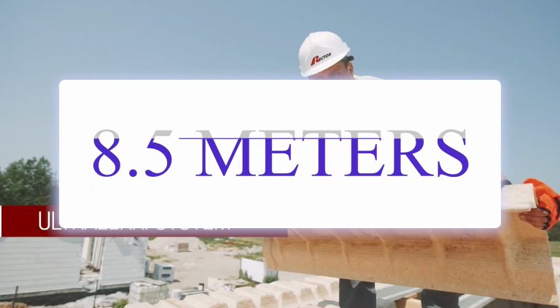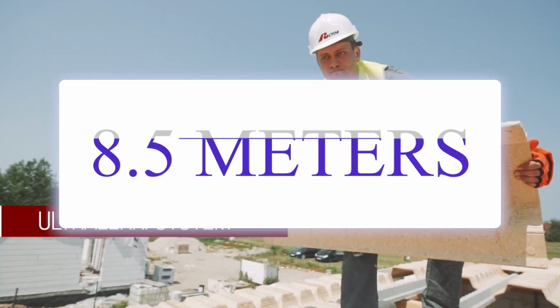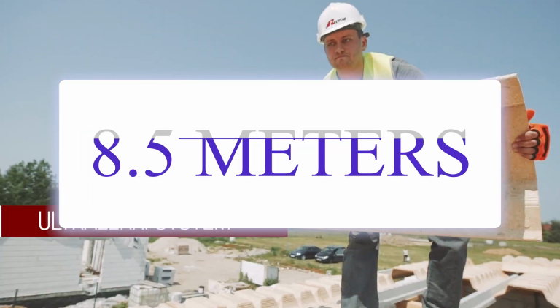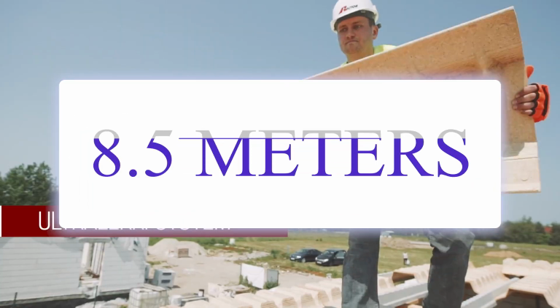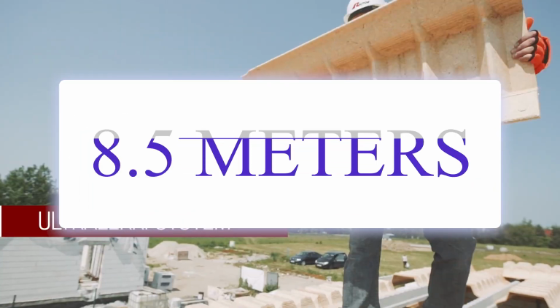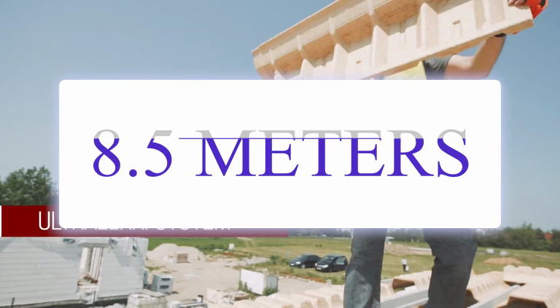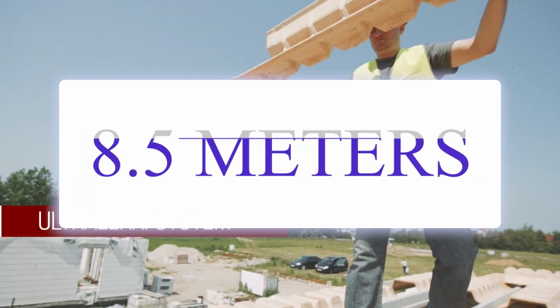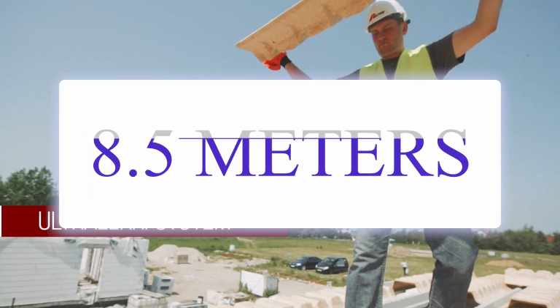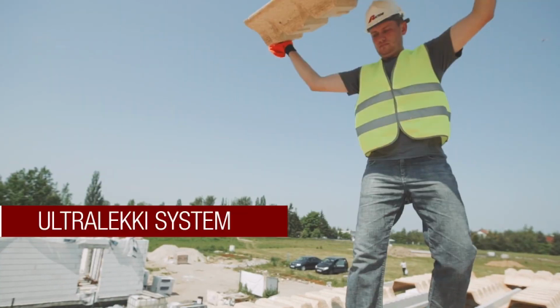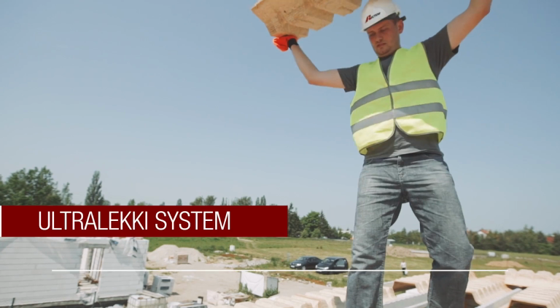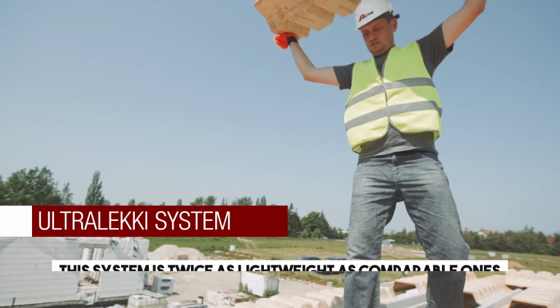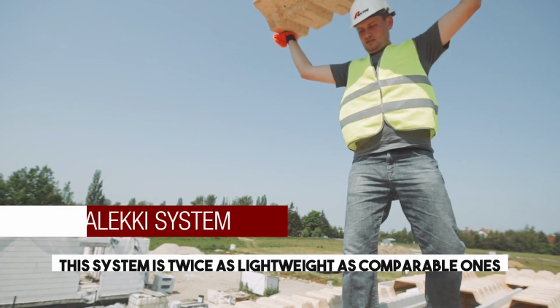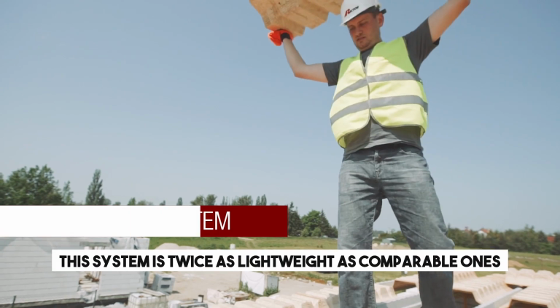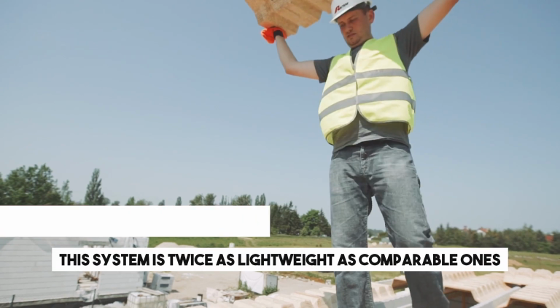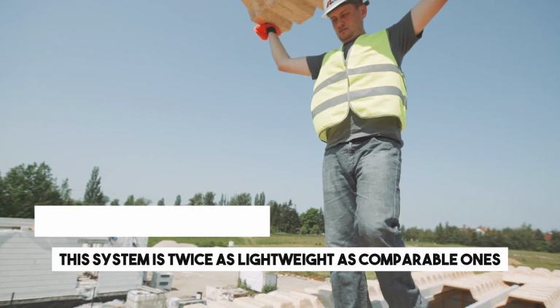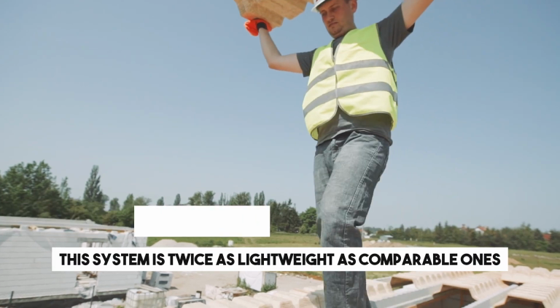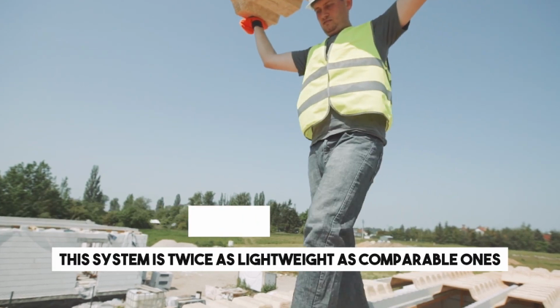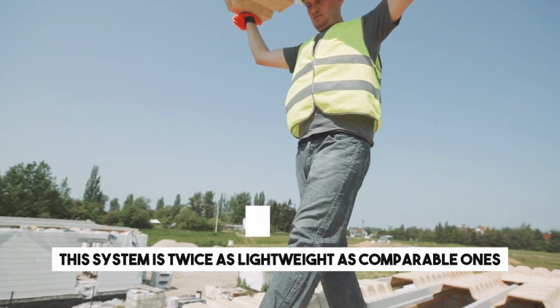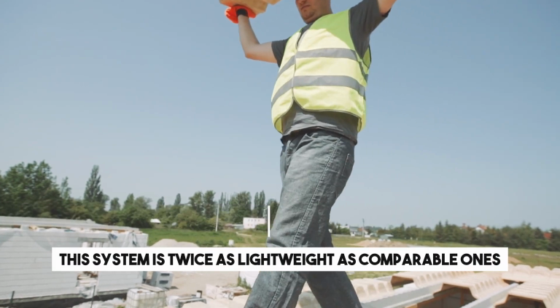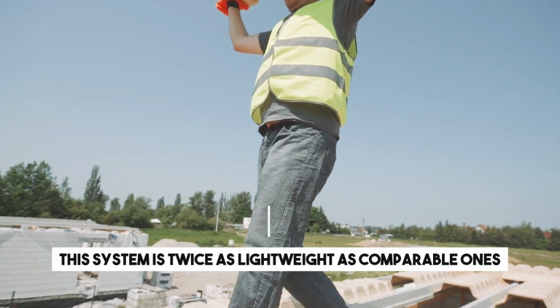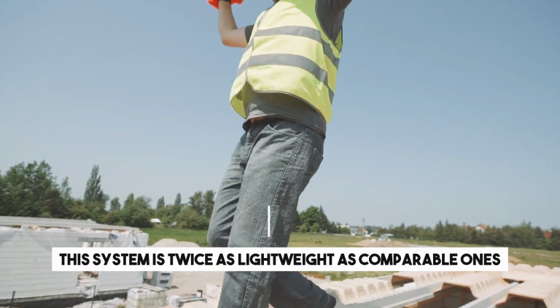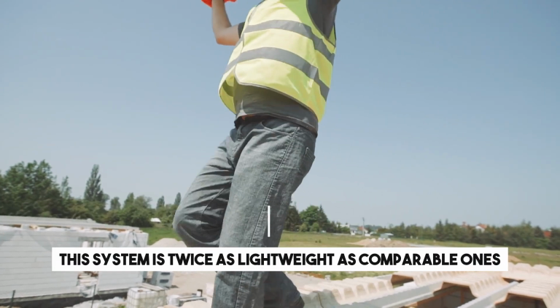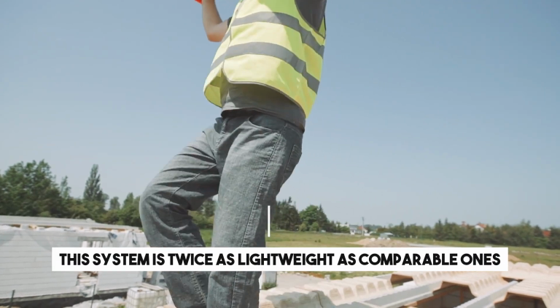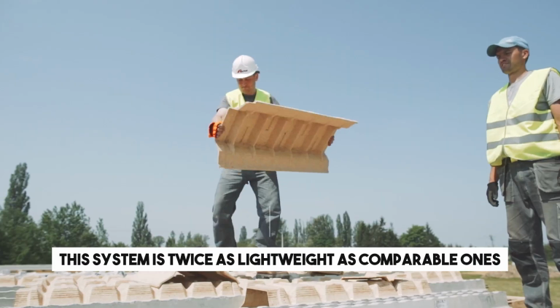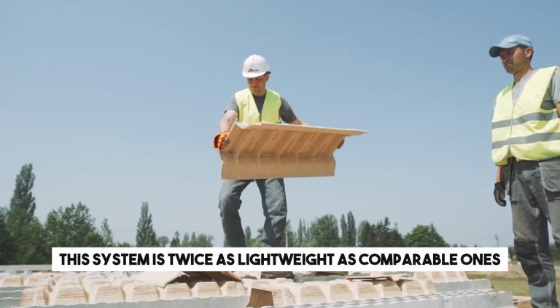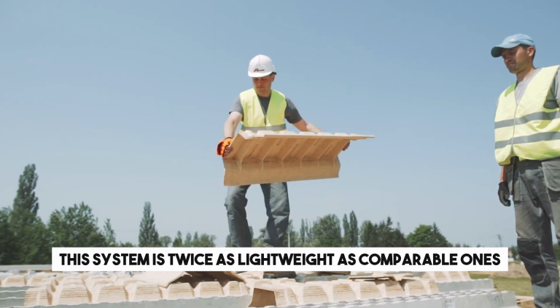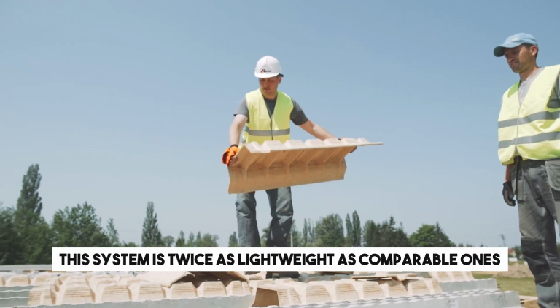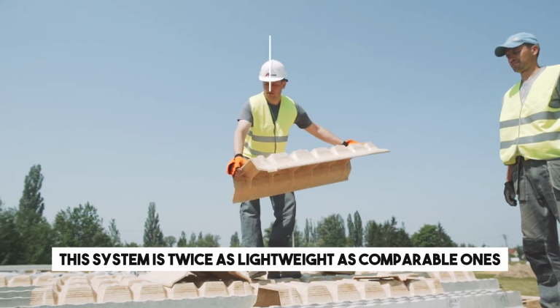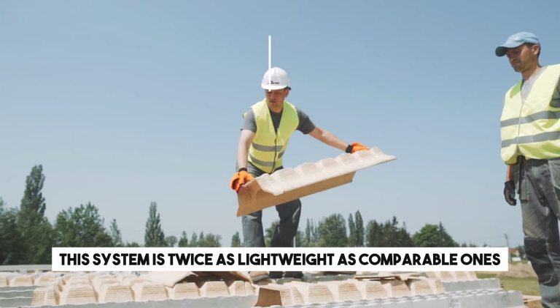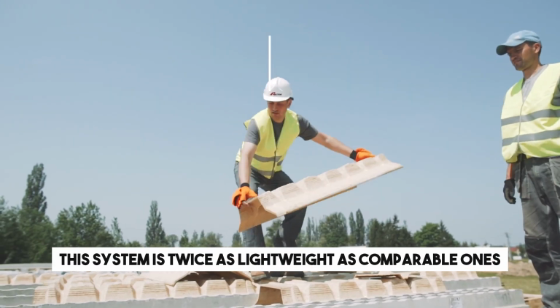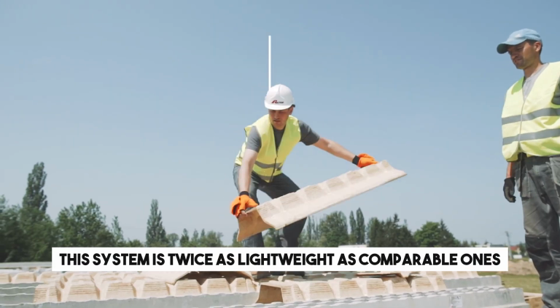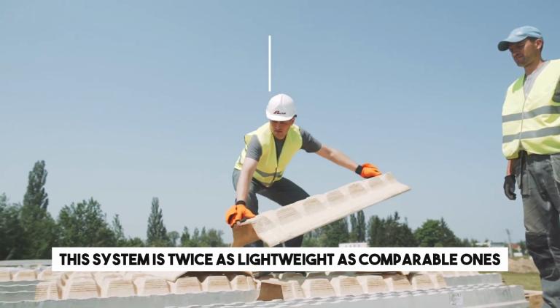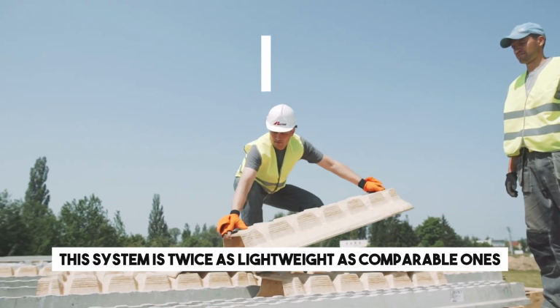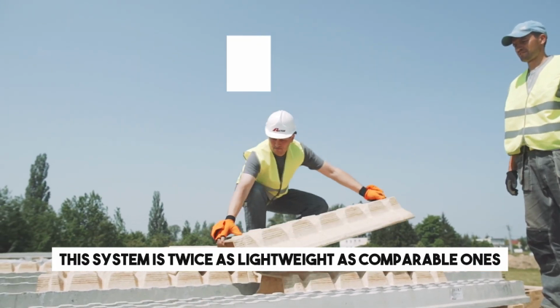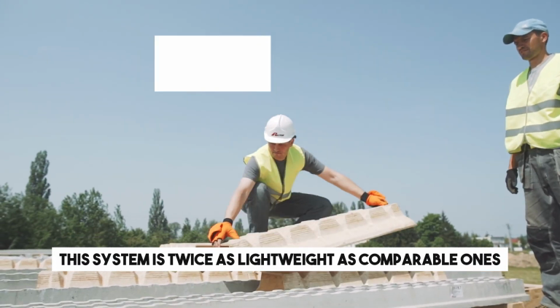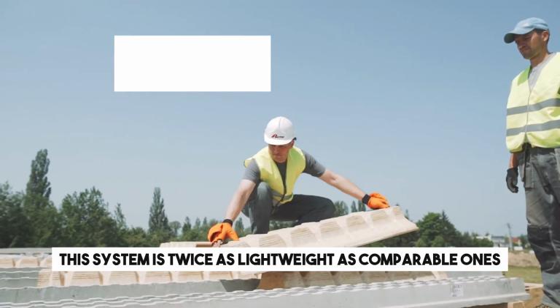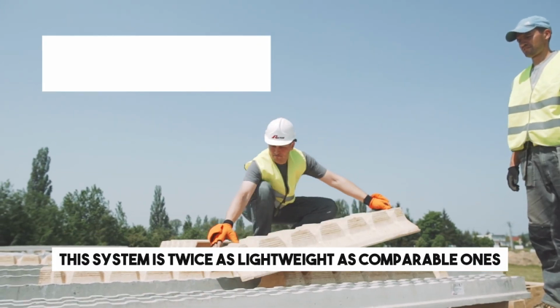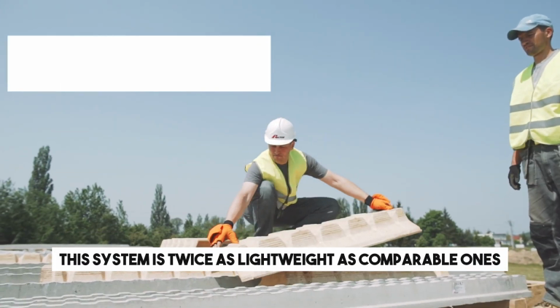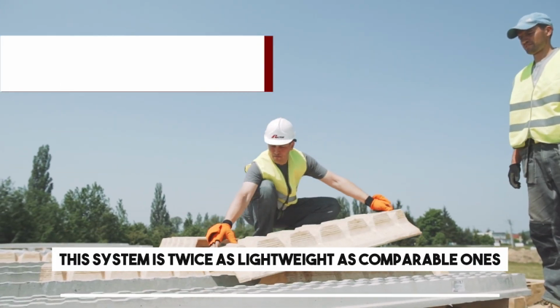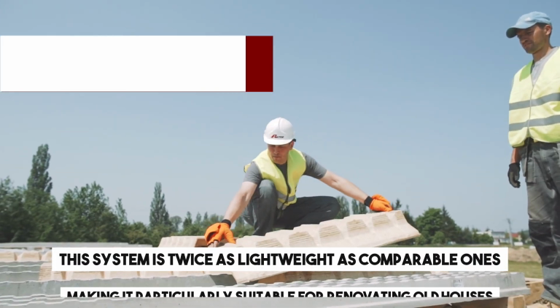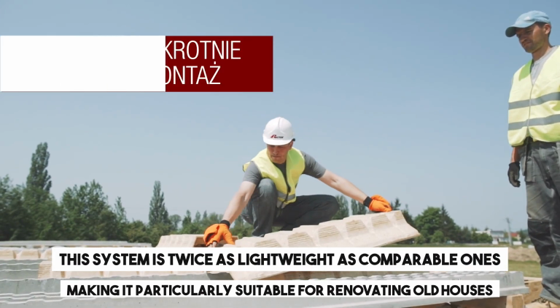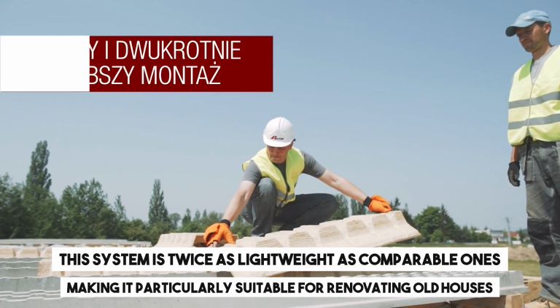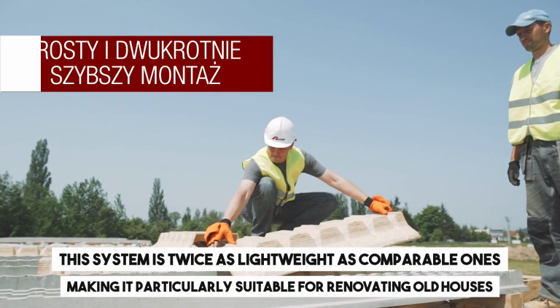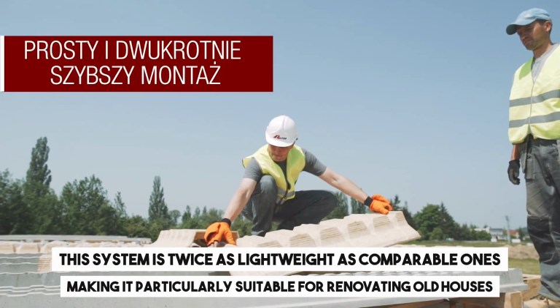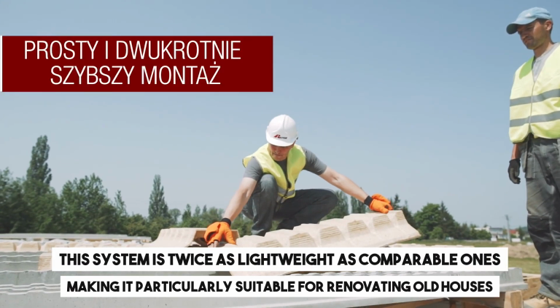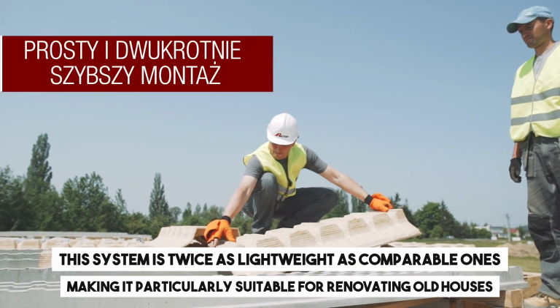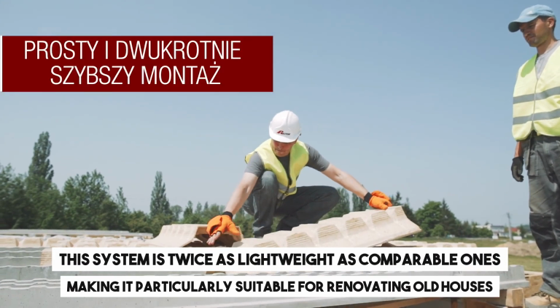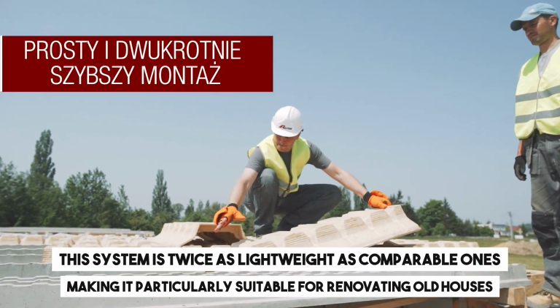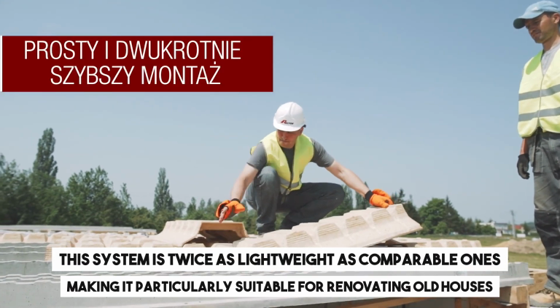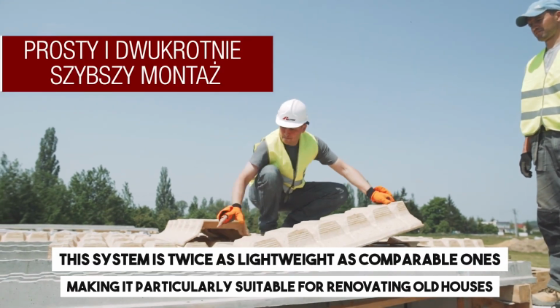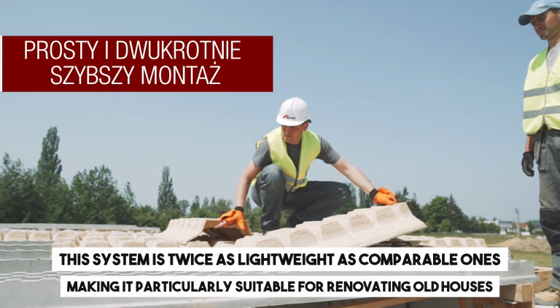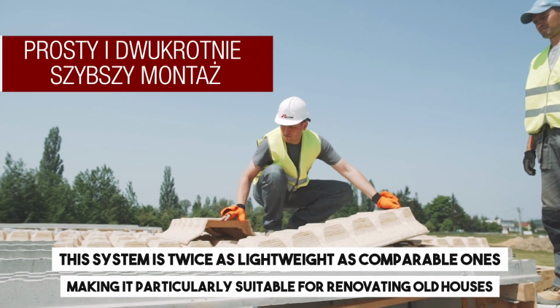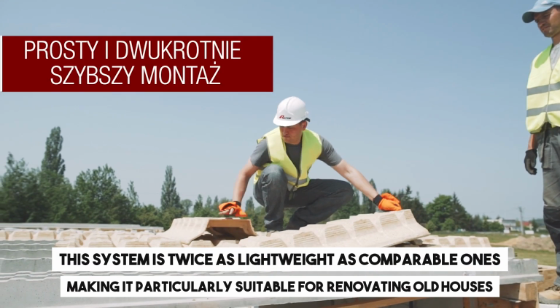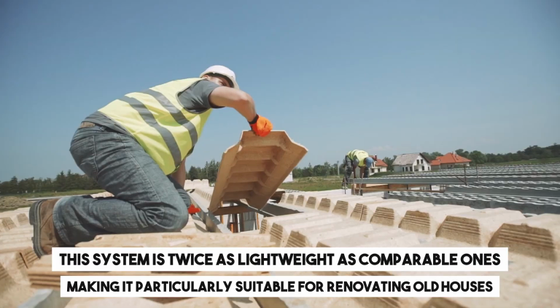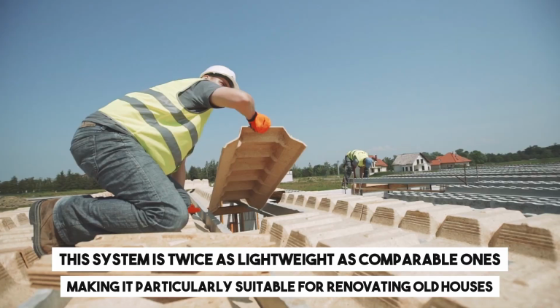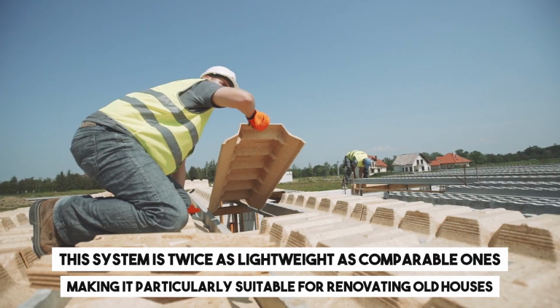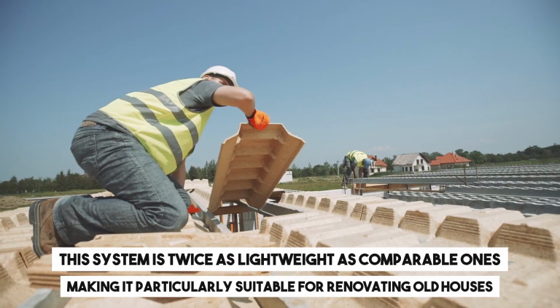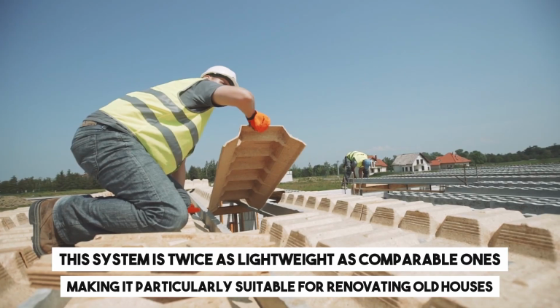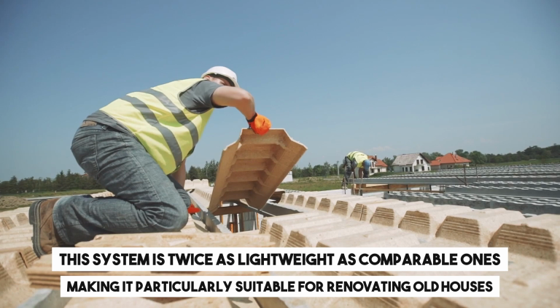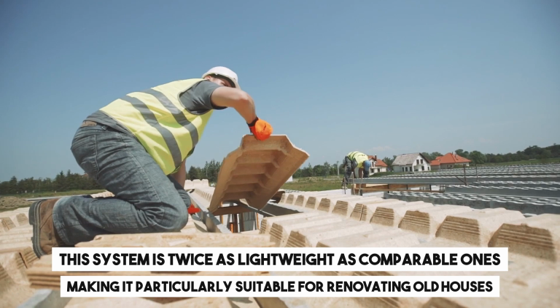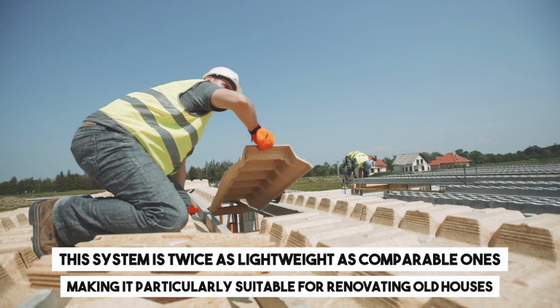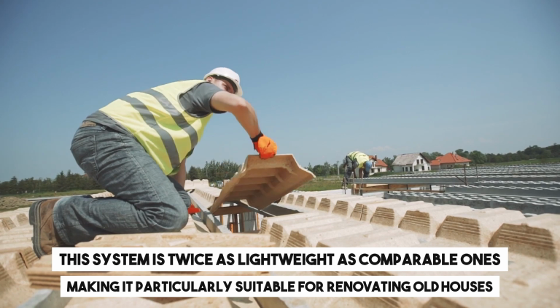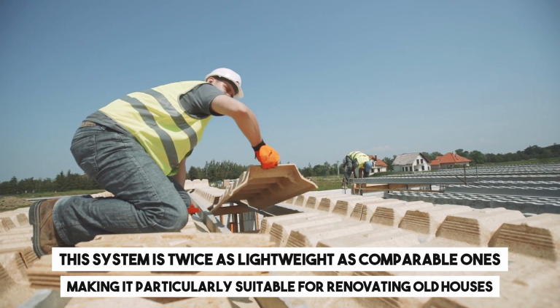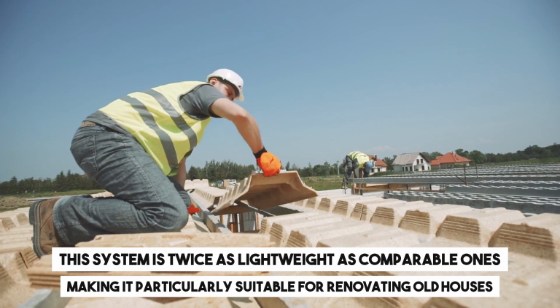What's noteworthy is that this system is twice as lightweight as comparable ones, making it particularly suitable for renovating old houses.